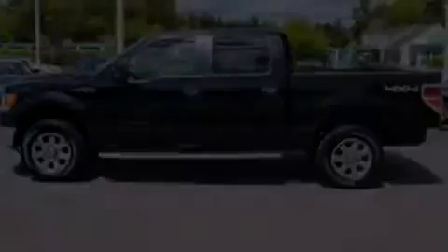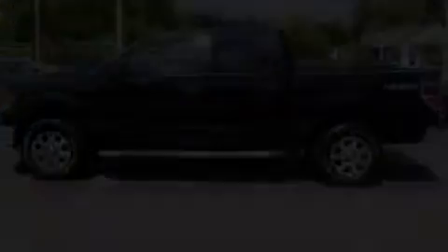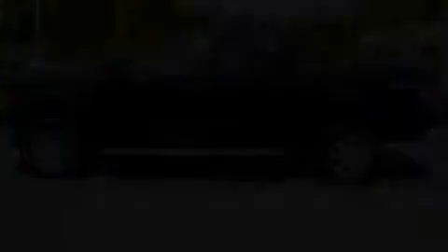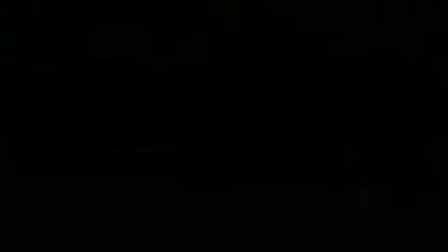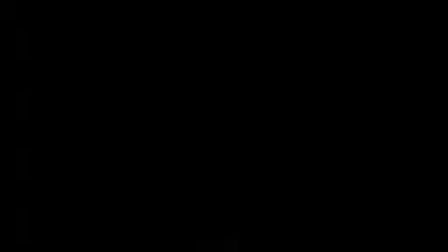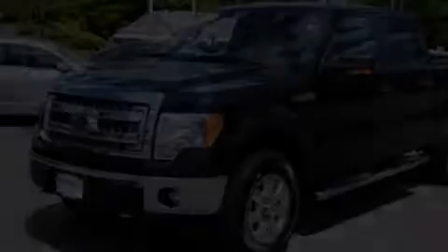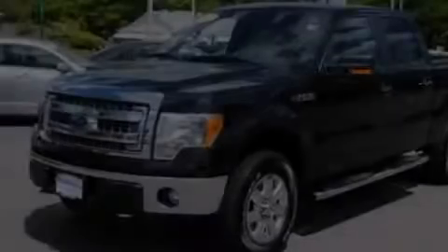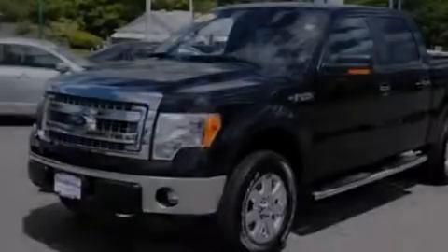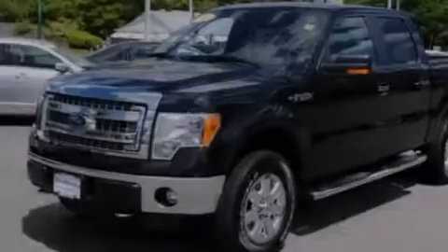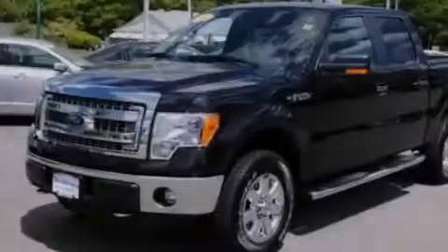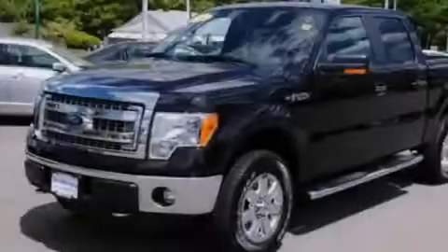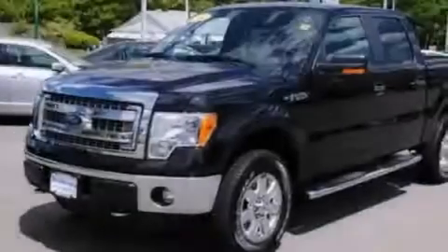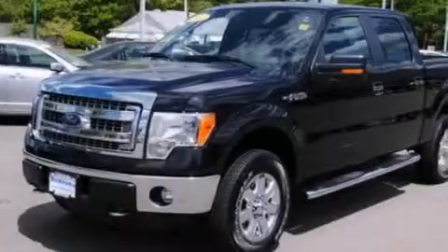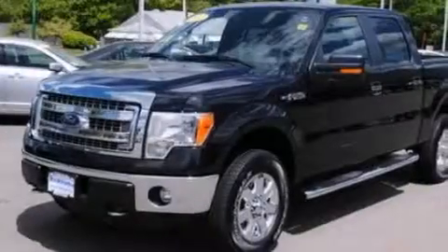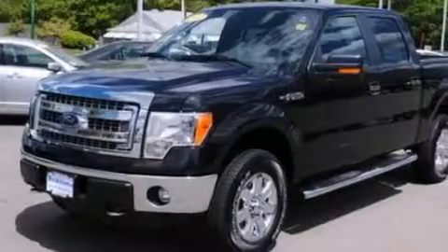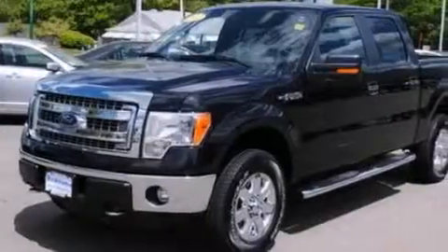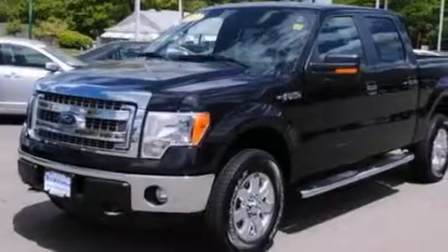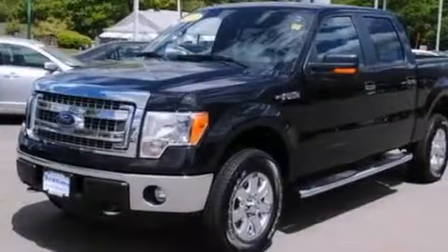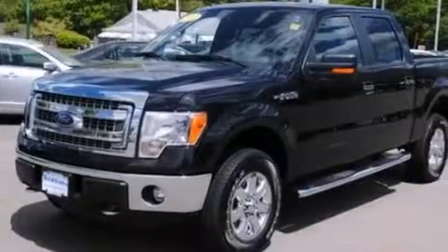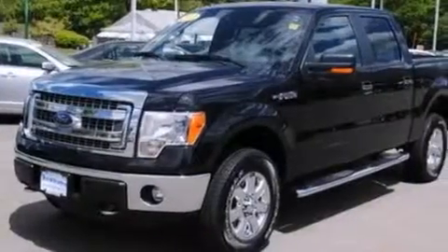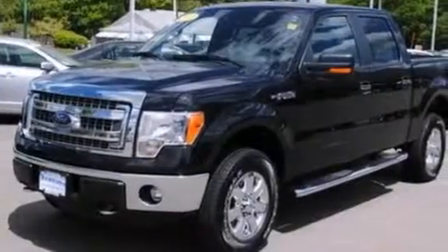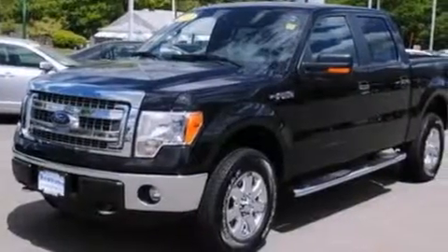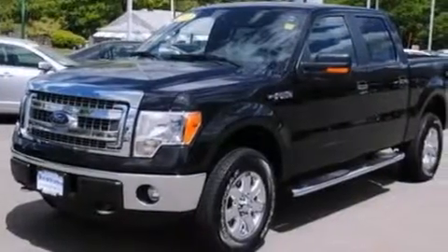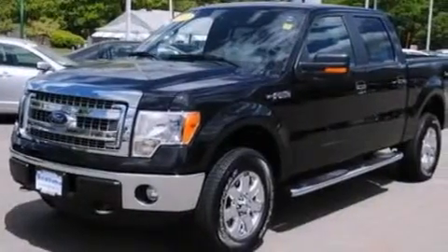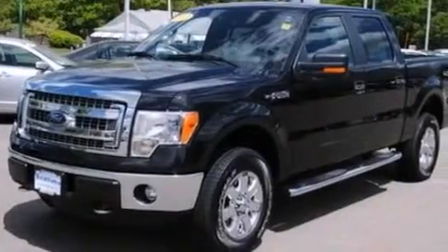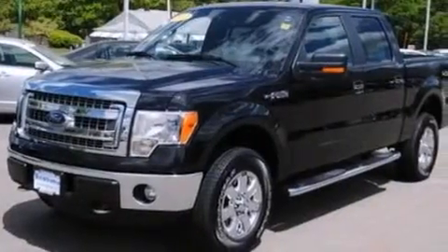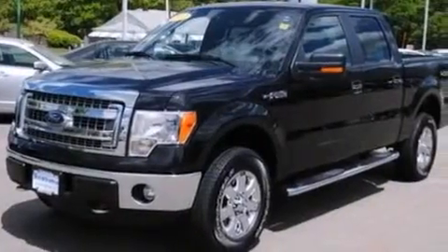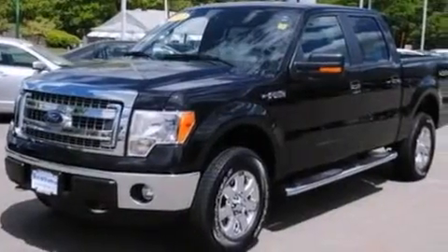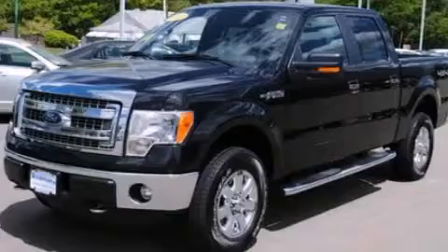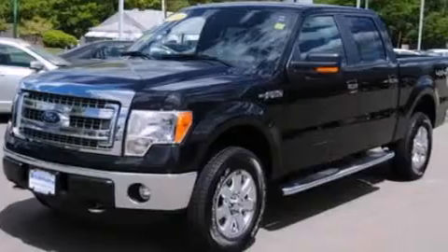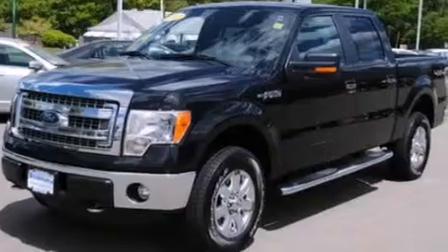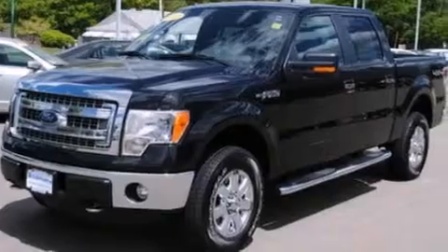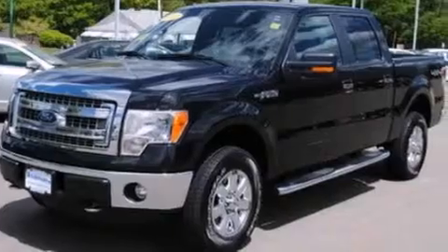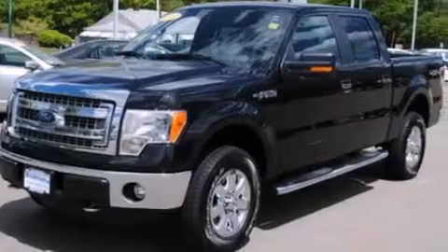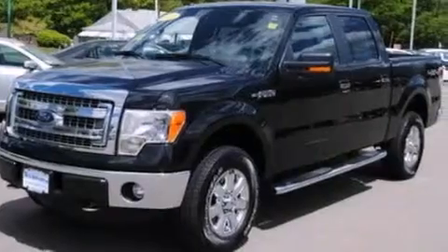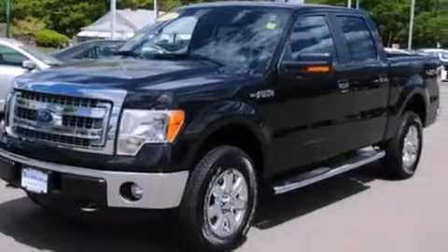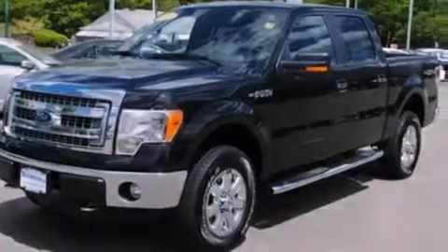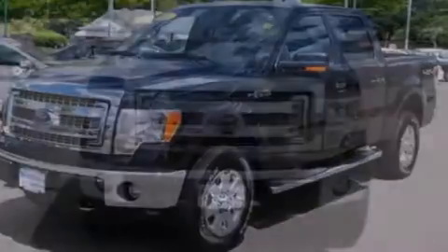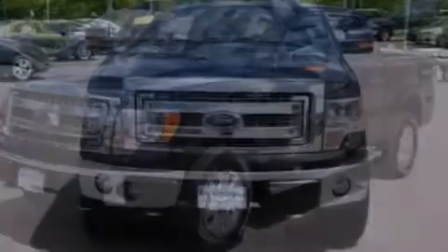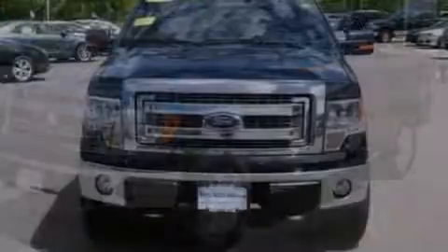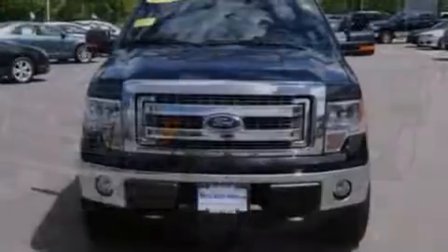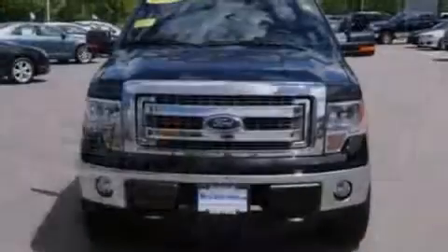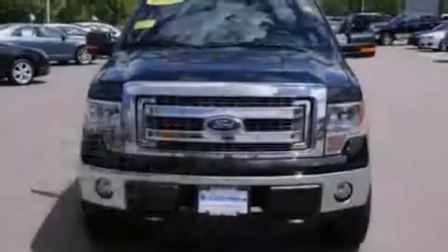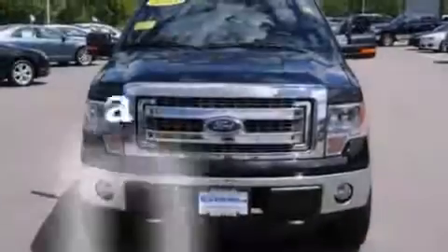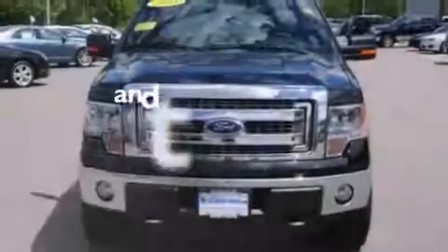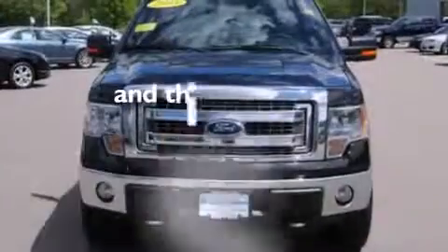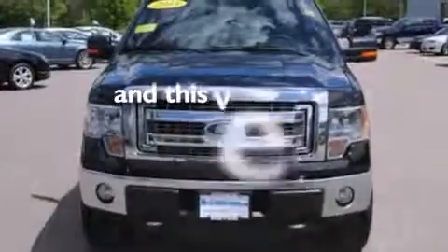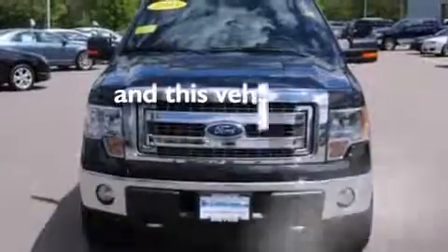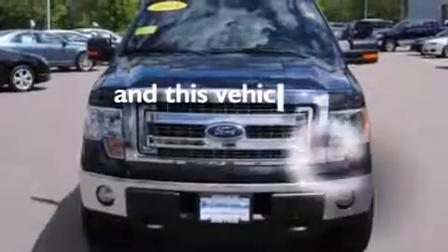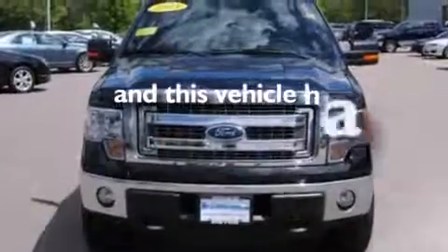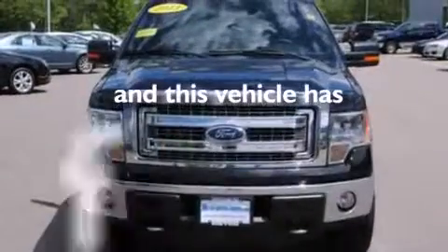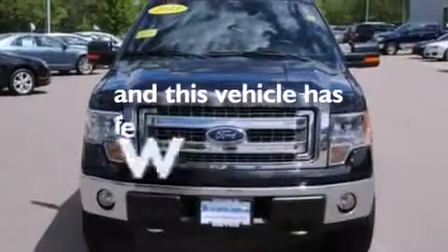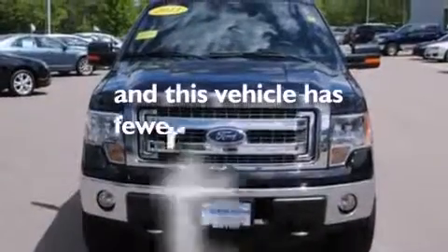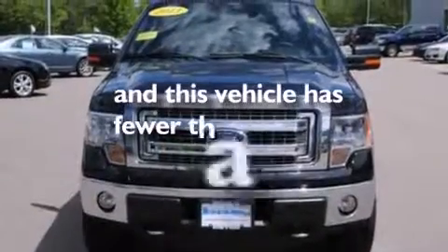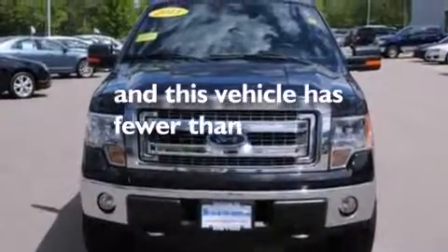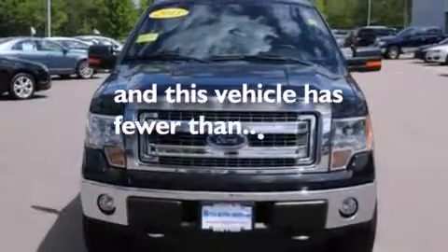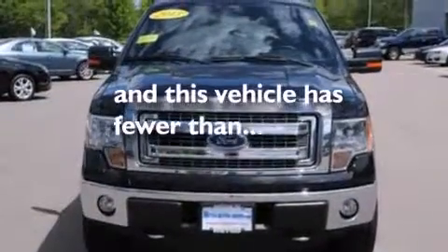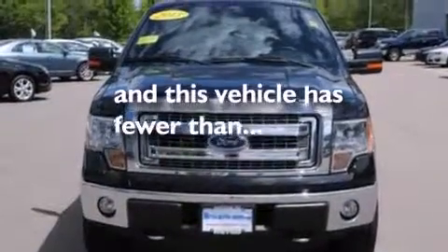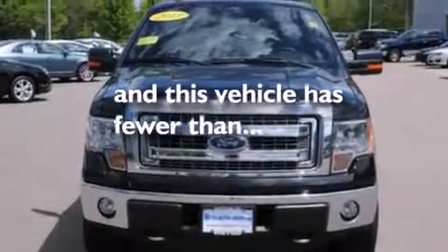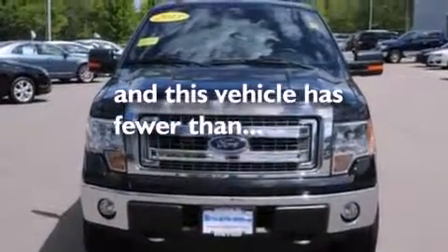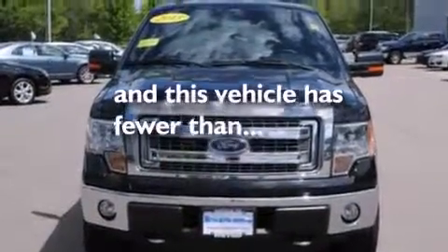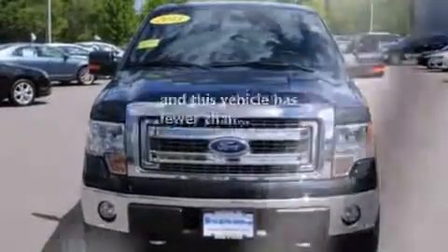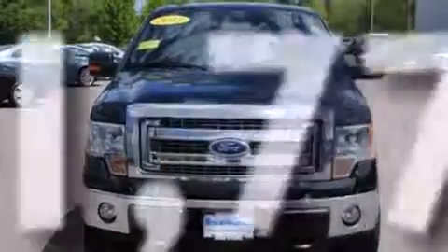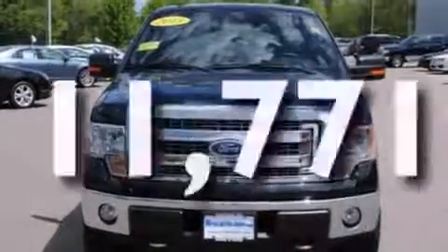Side impact airbags, air conditioning, a split folding rear seat, and this vehicle has less than 12,000 miles.